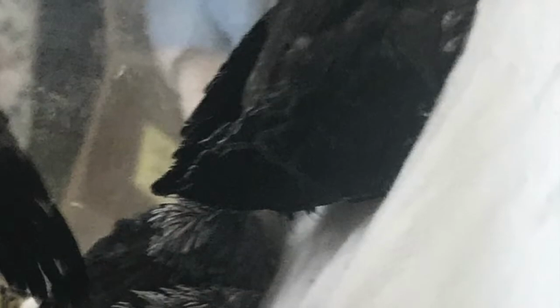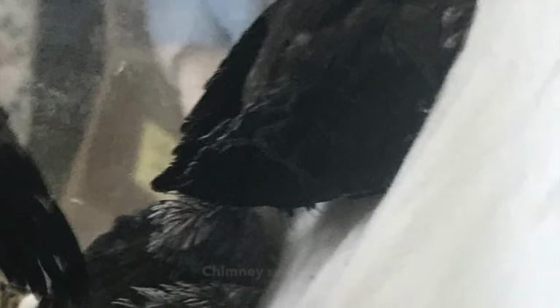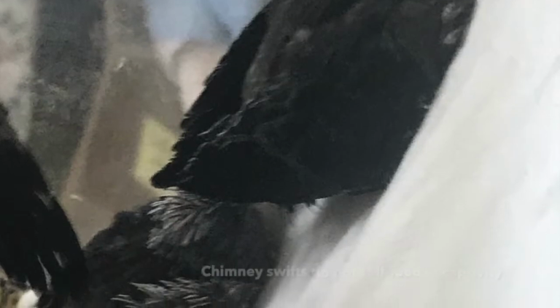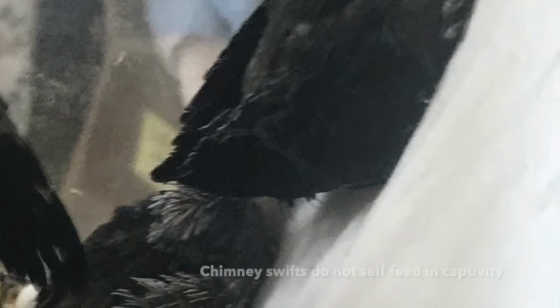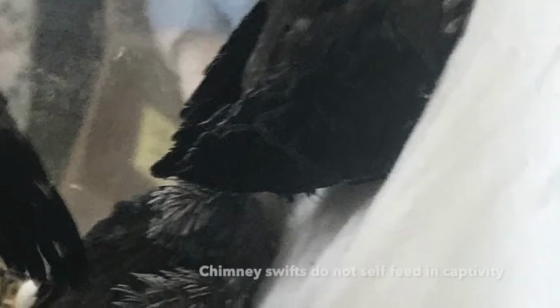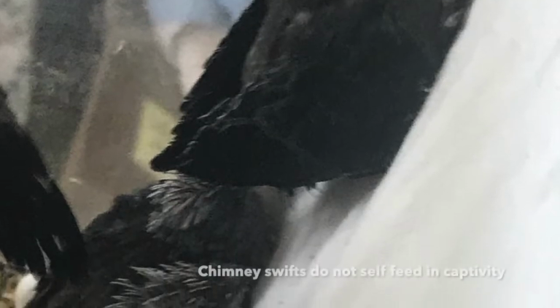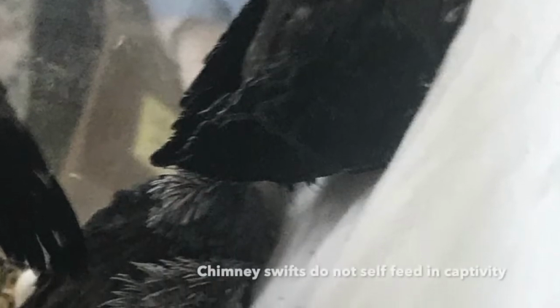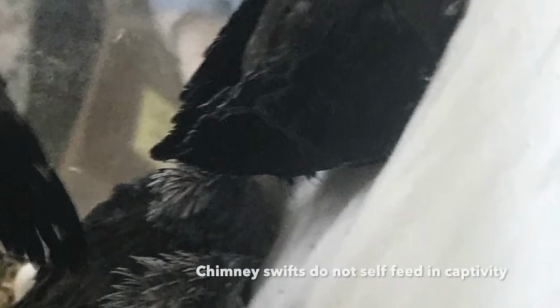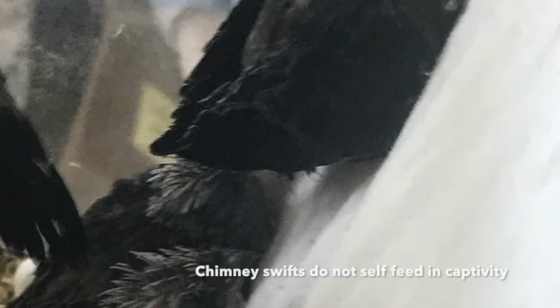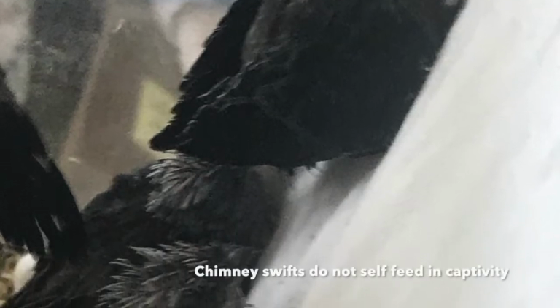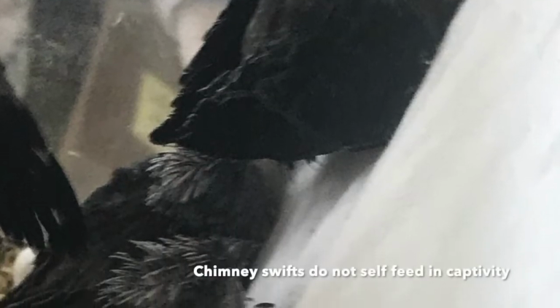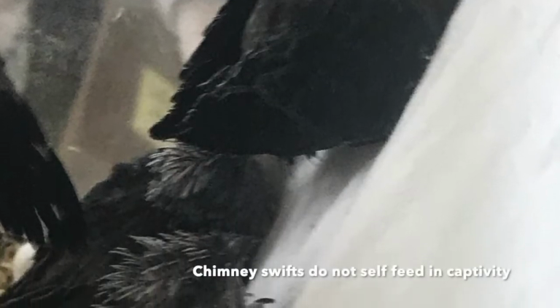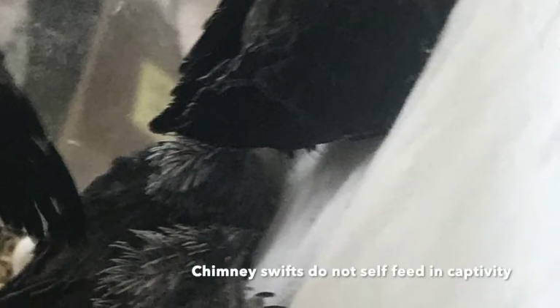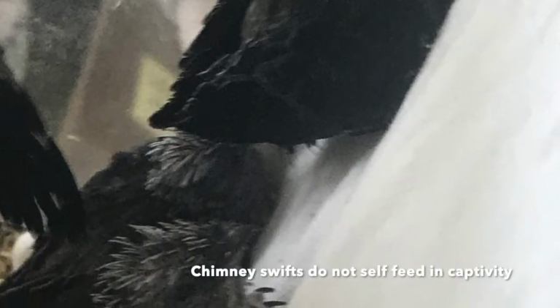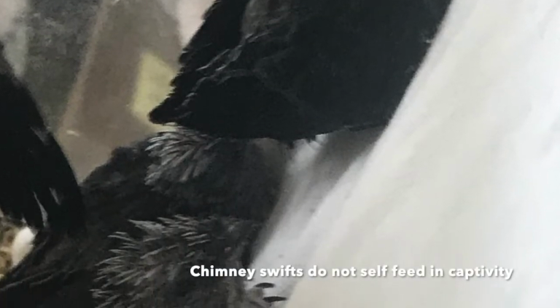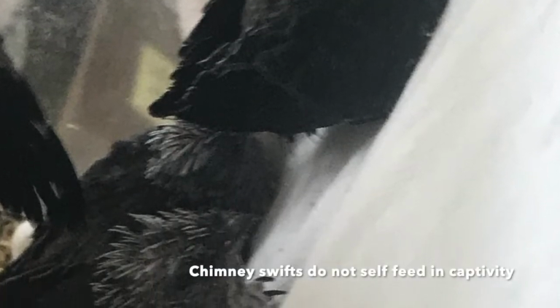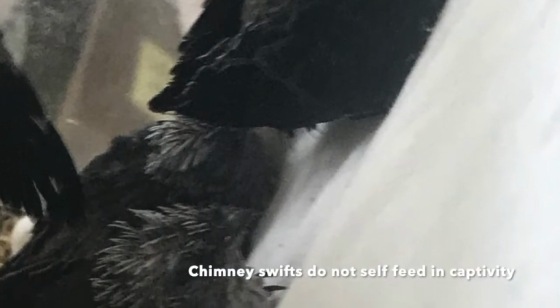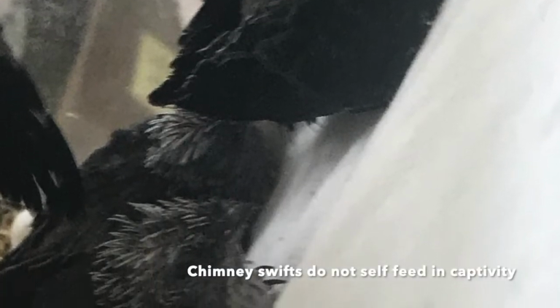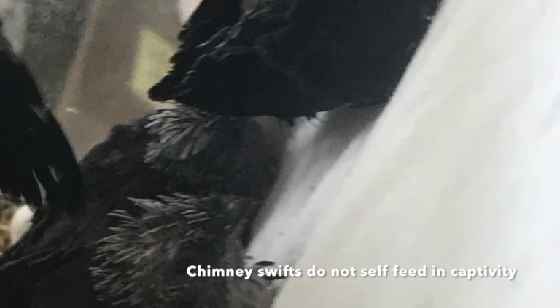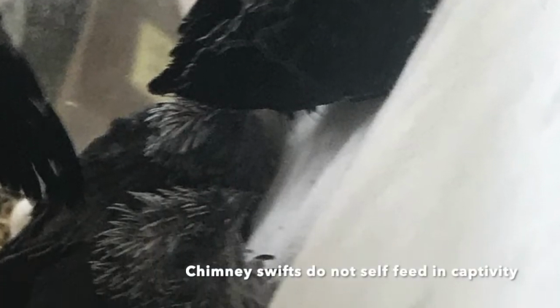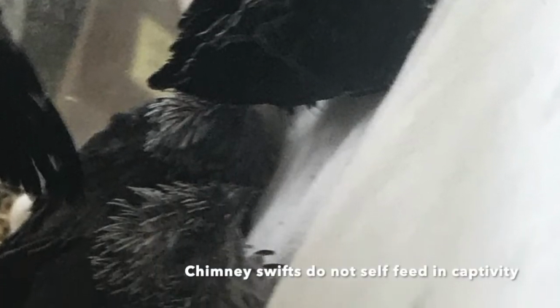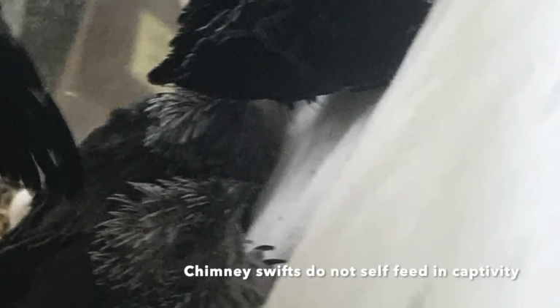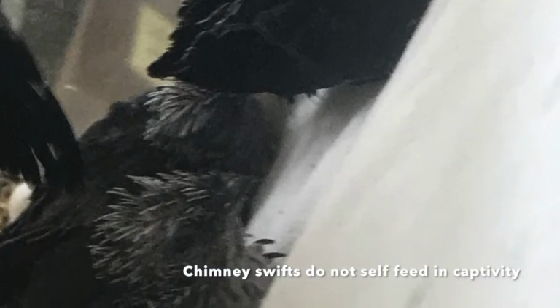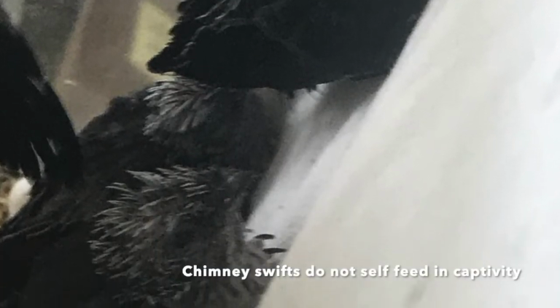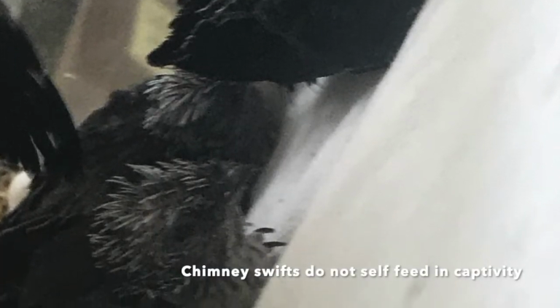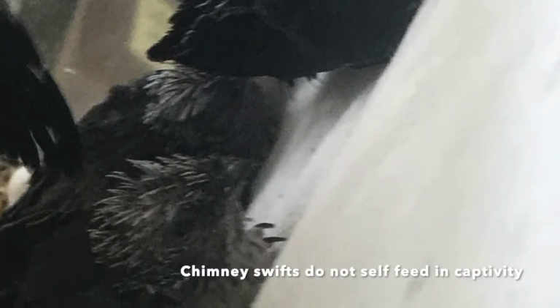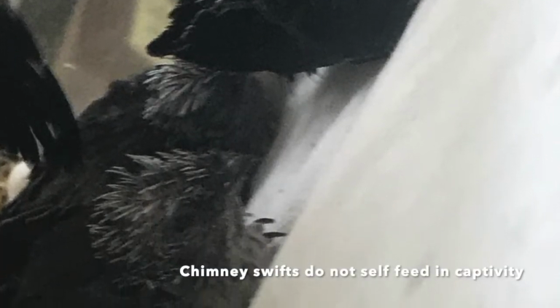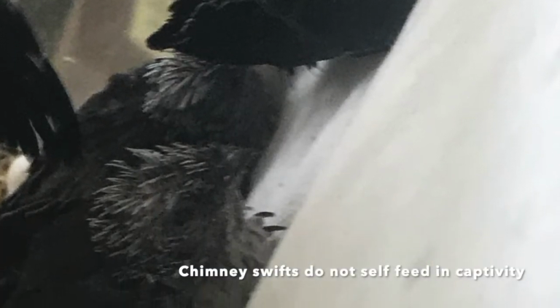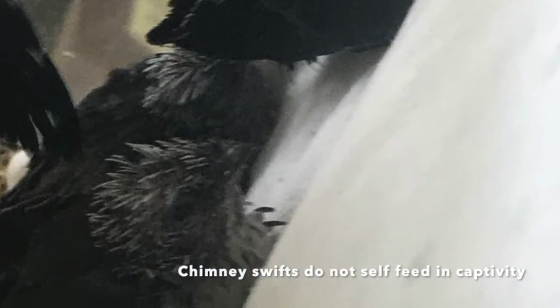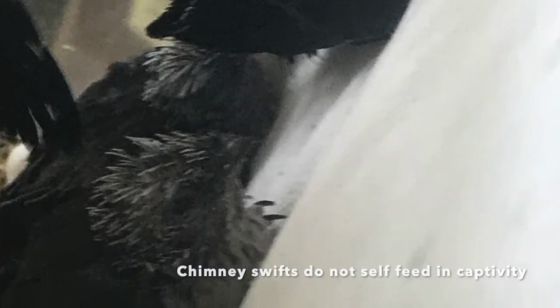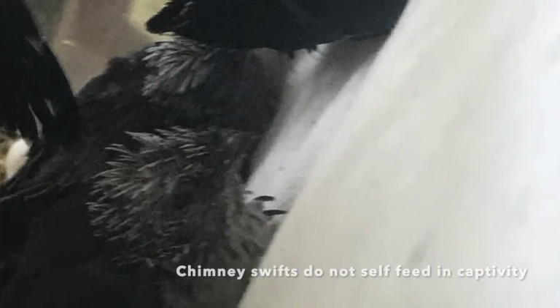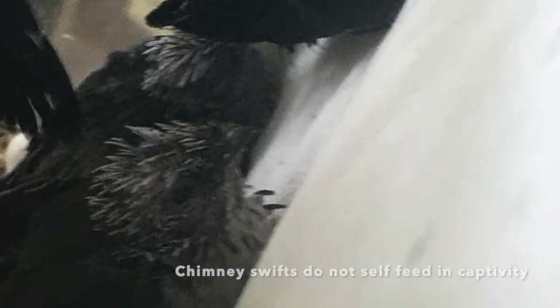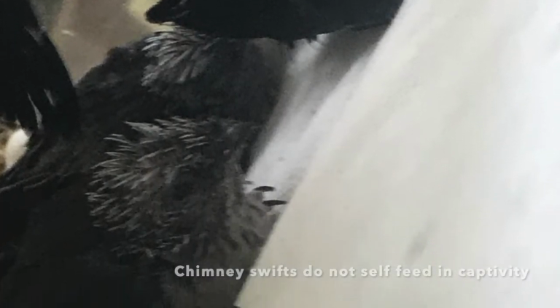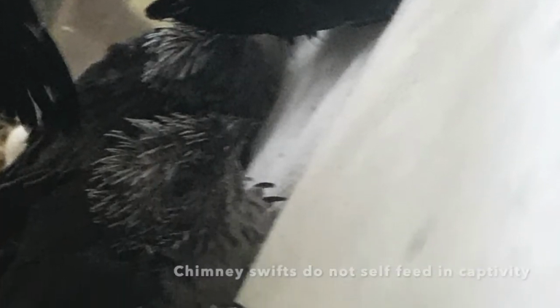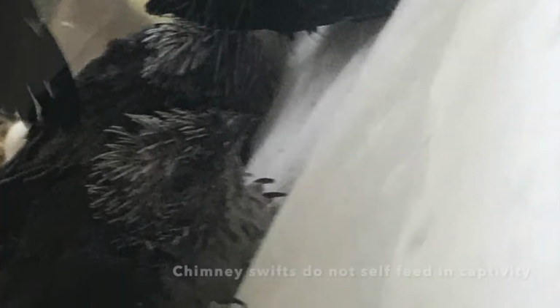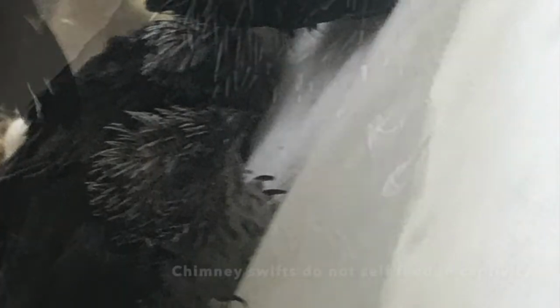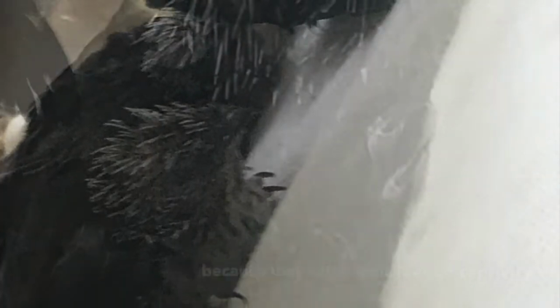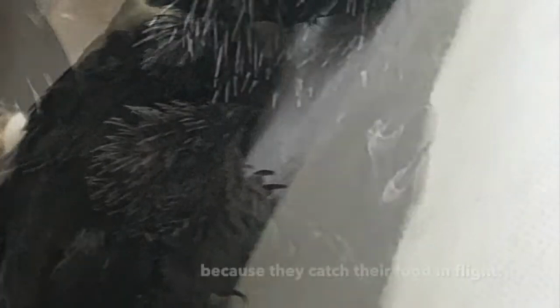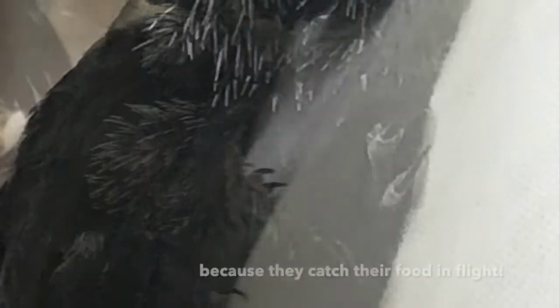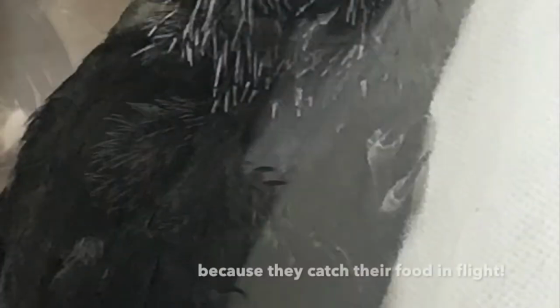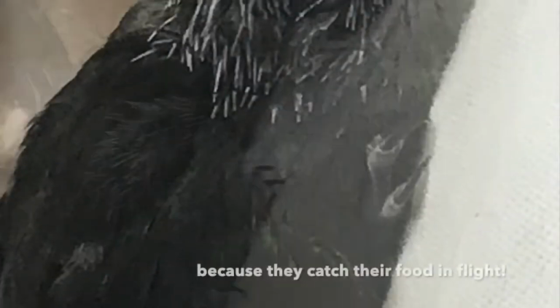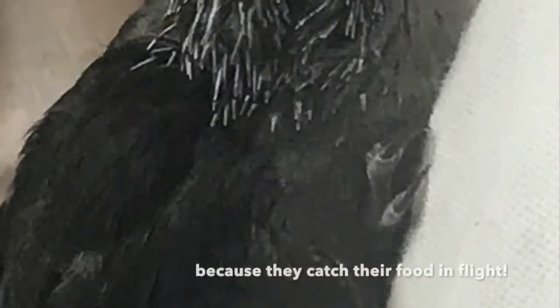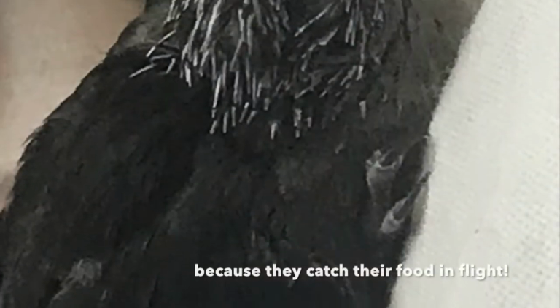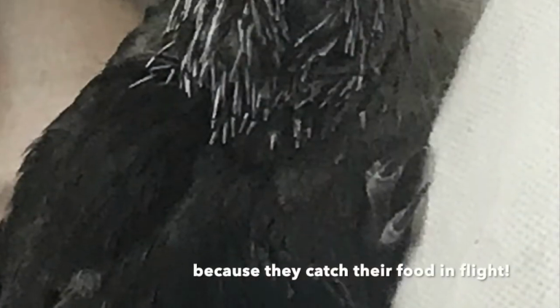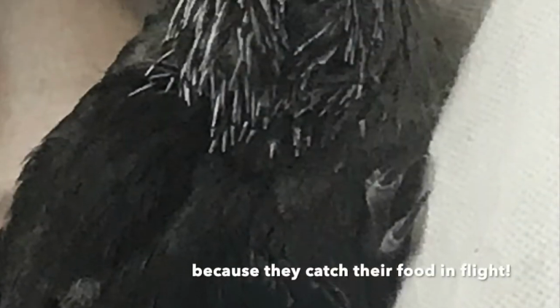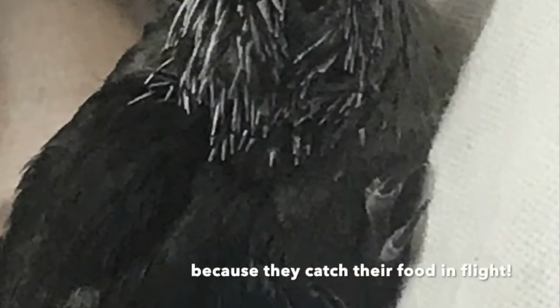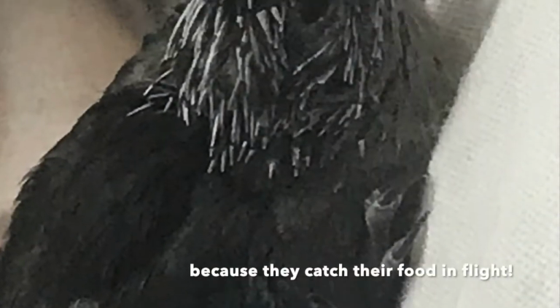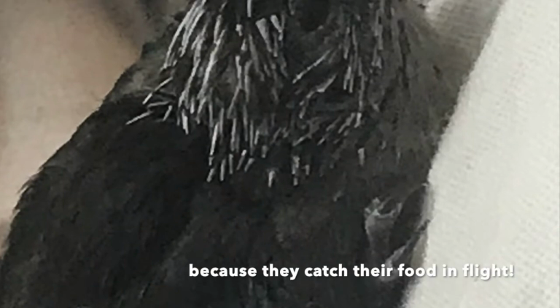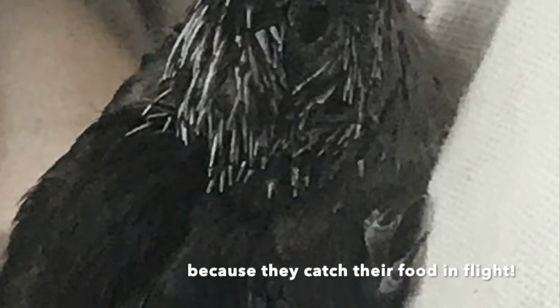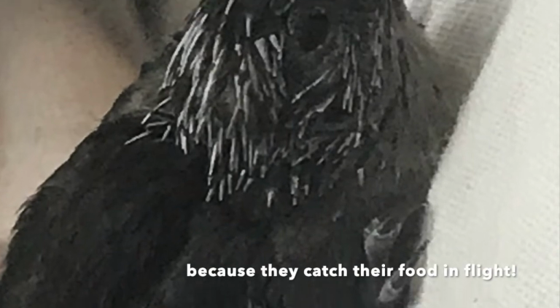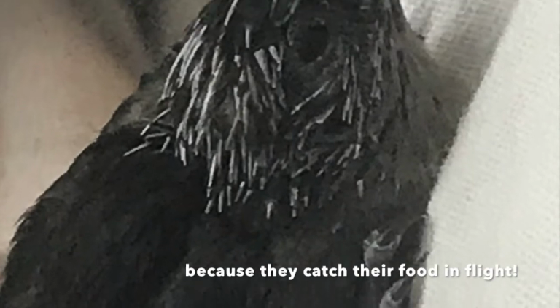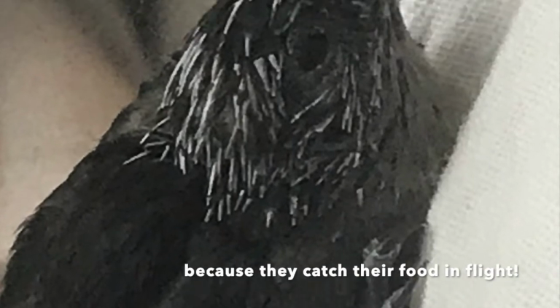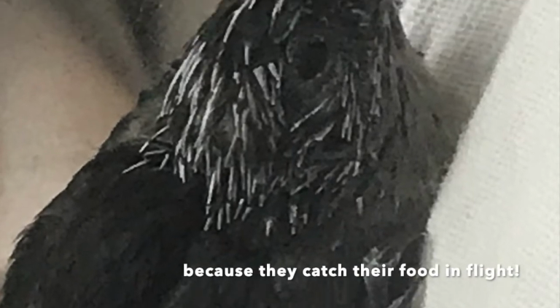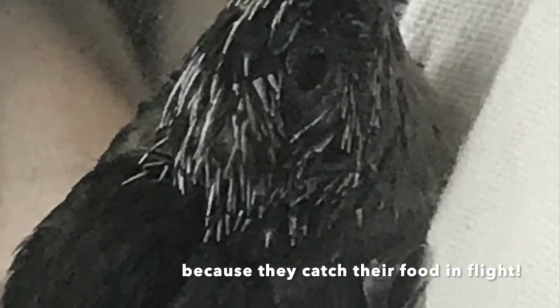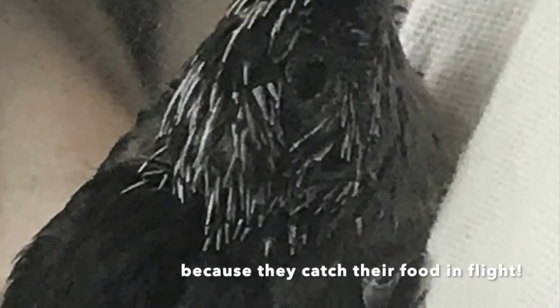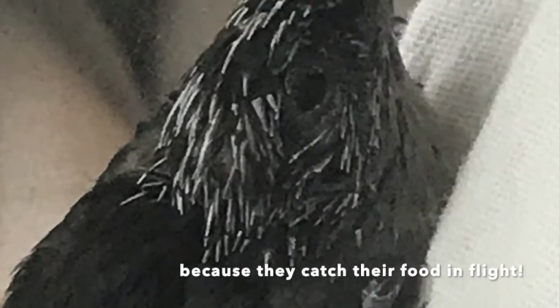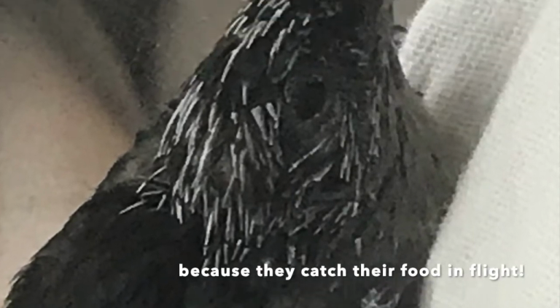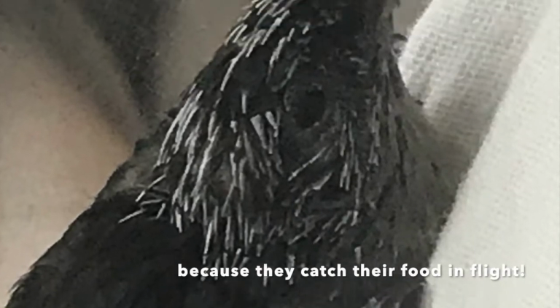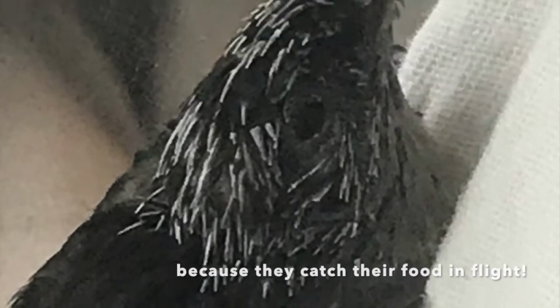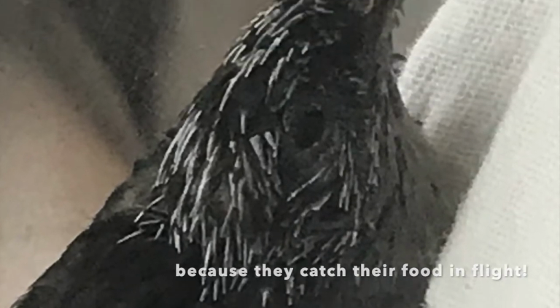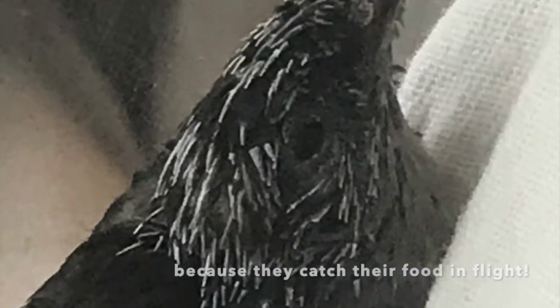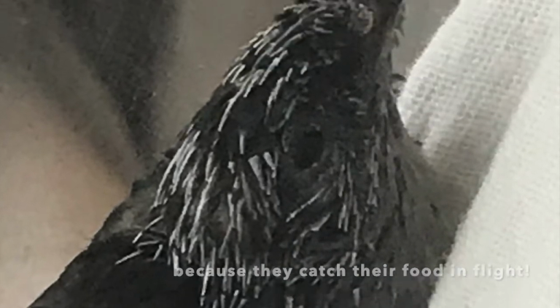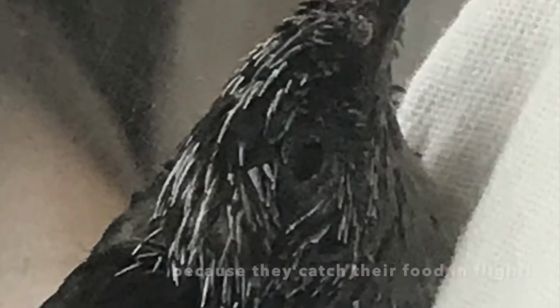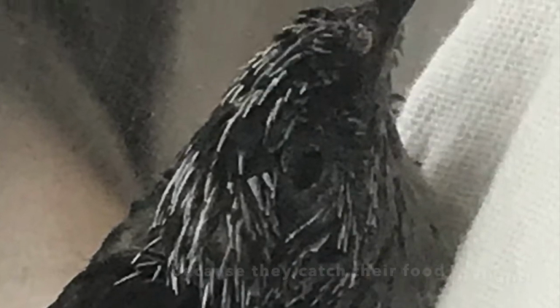Chimney swifts are another bird that I did not know existed until my internship at Wild Care. Now, however, I will never forget them.